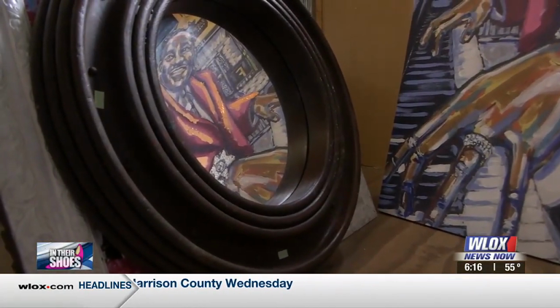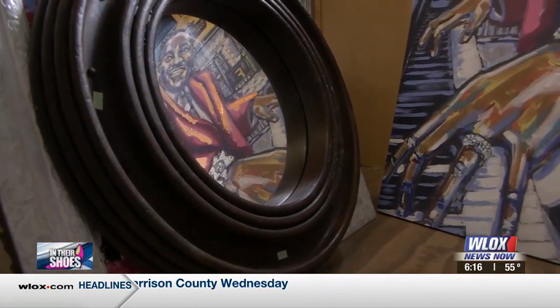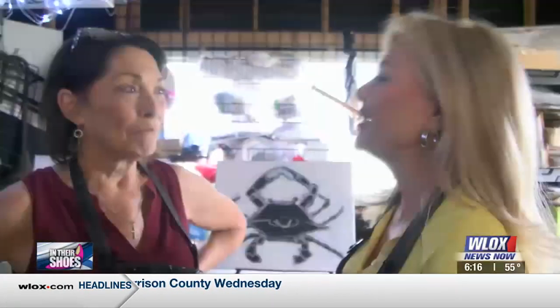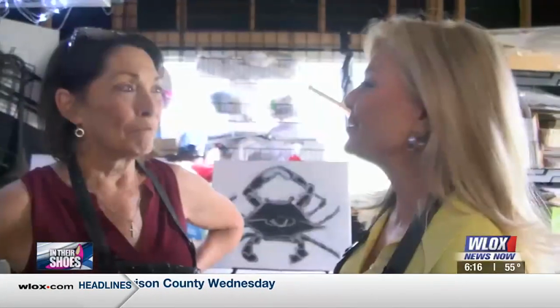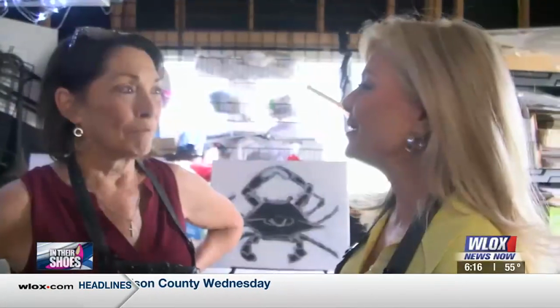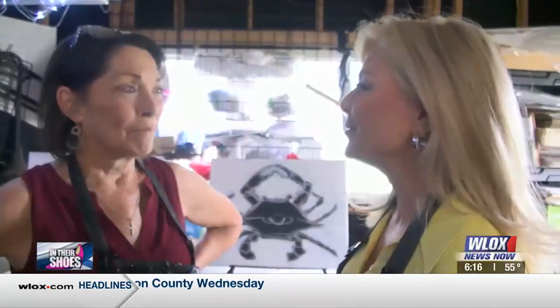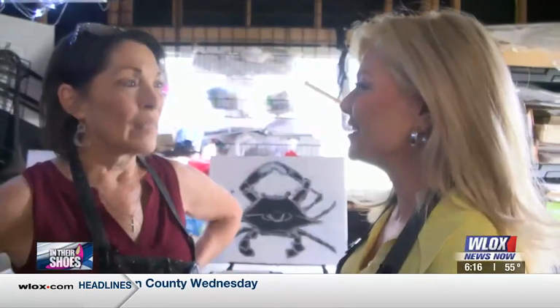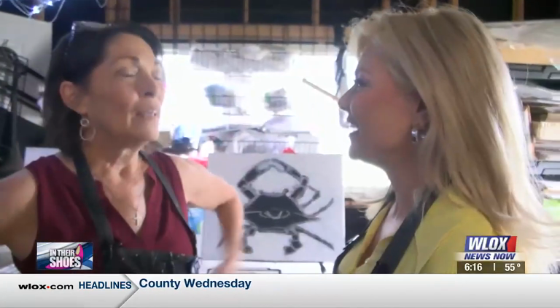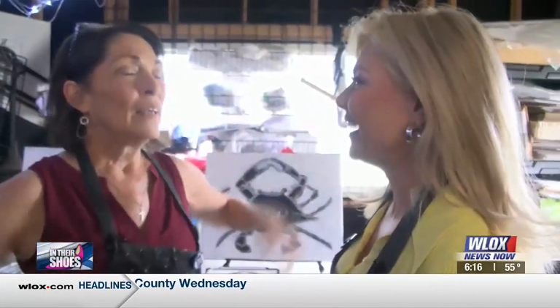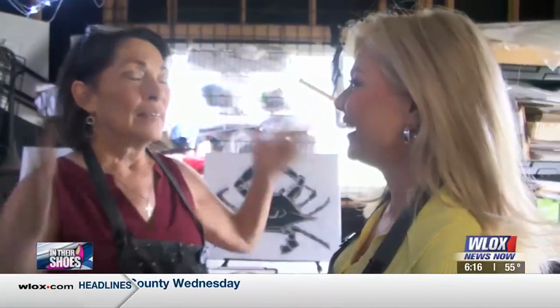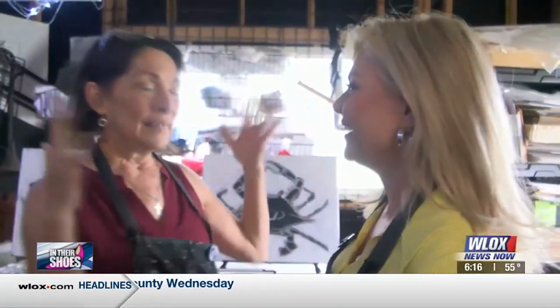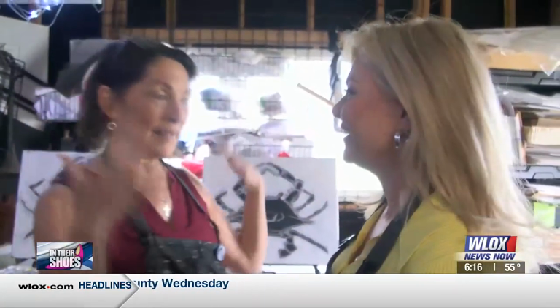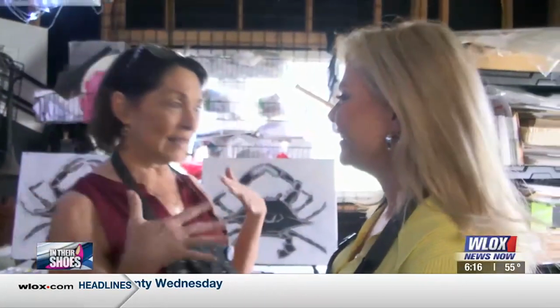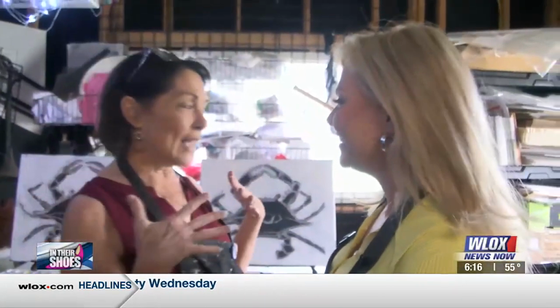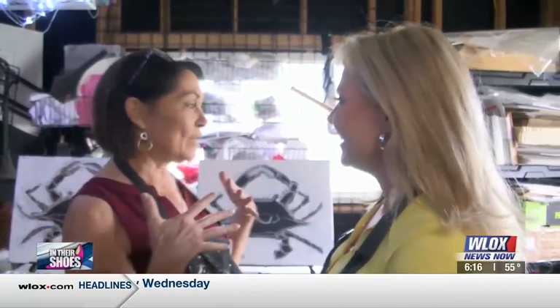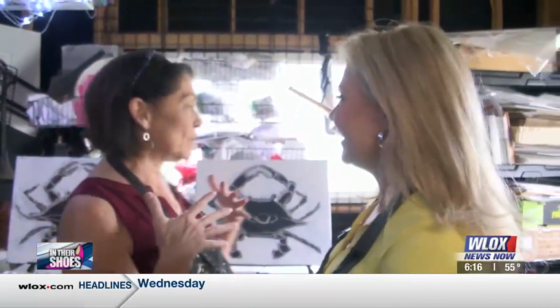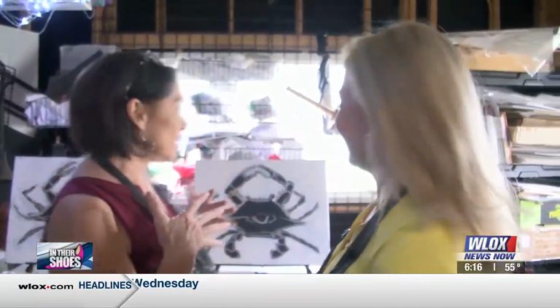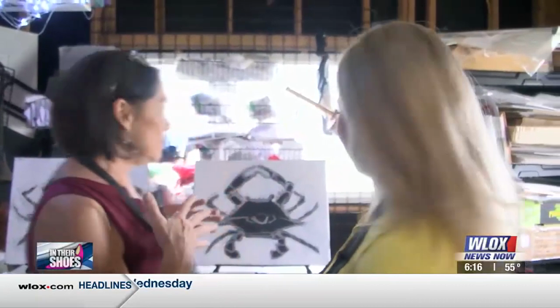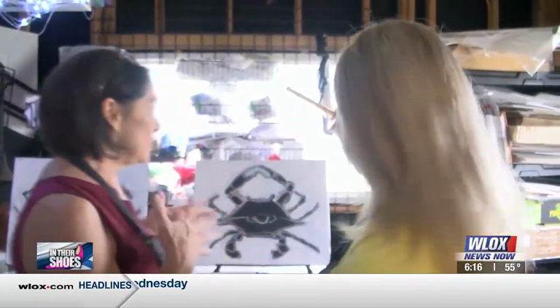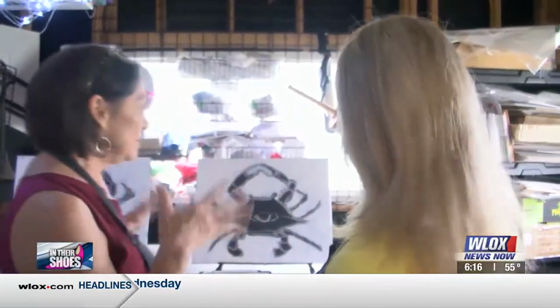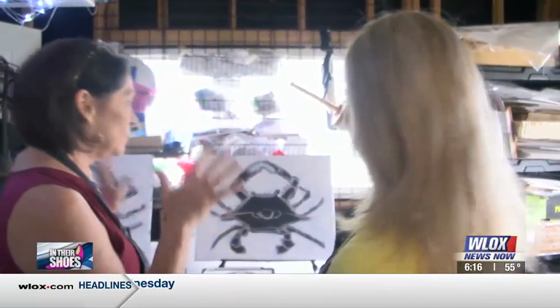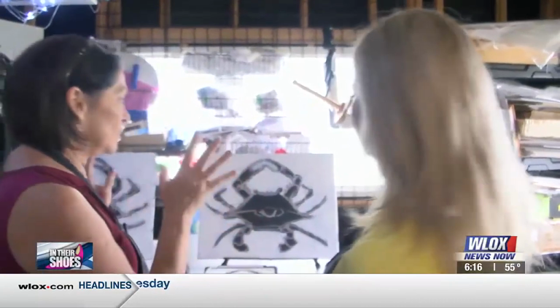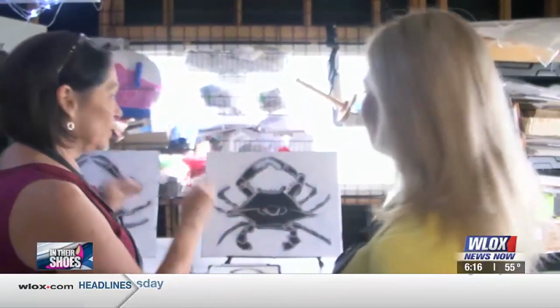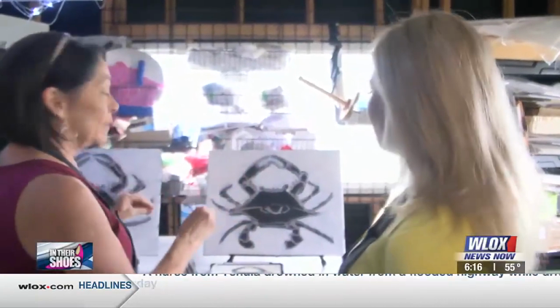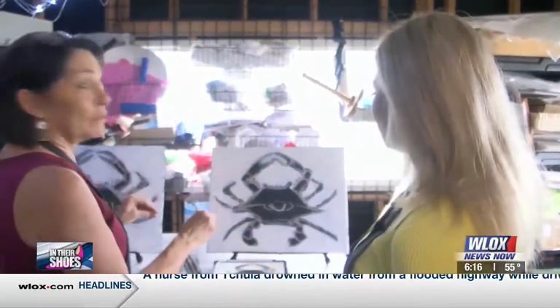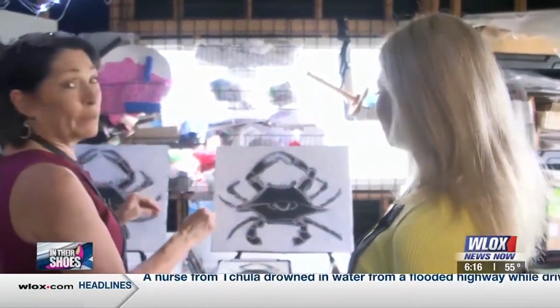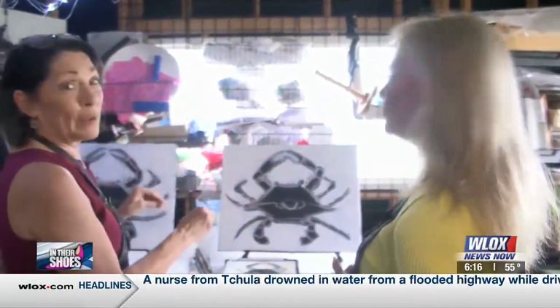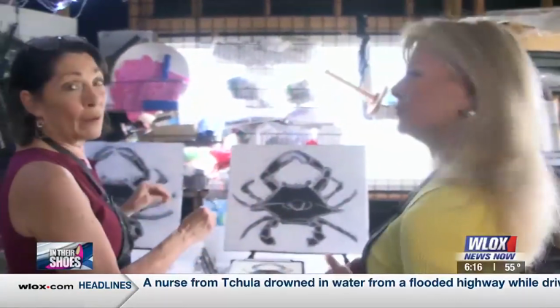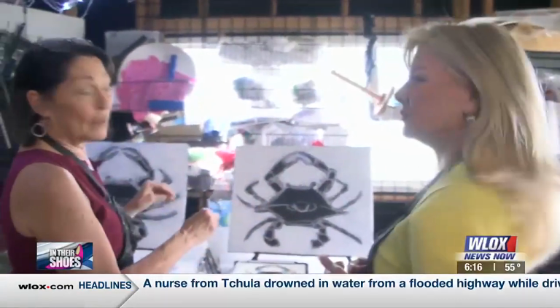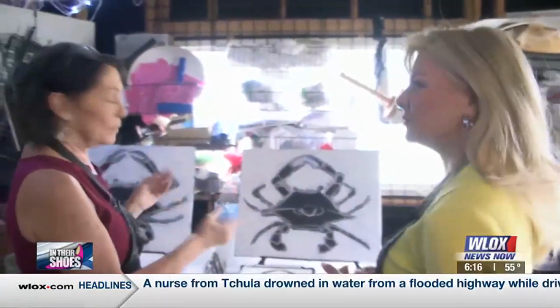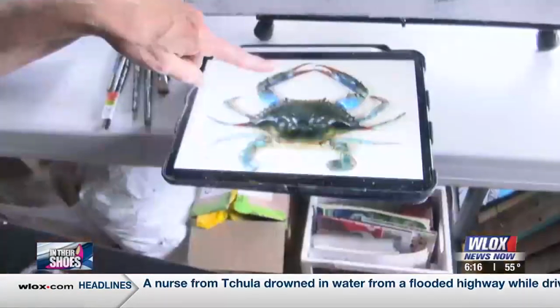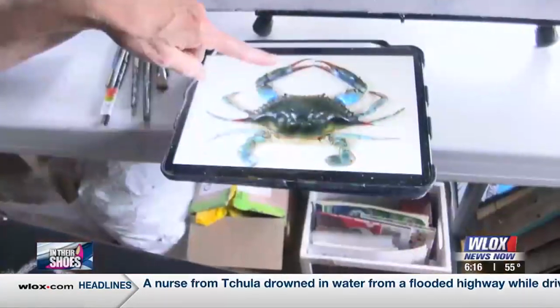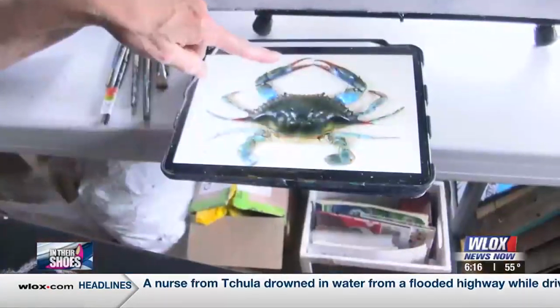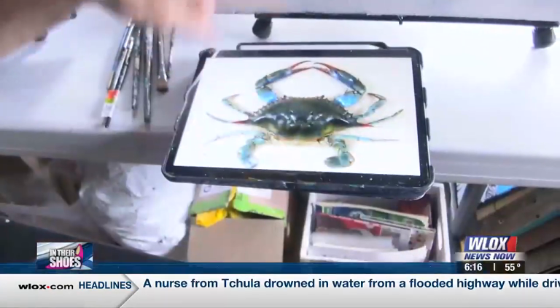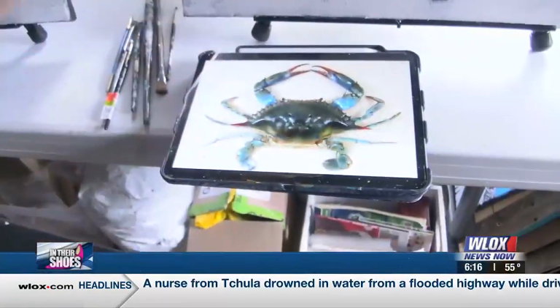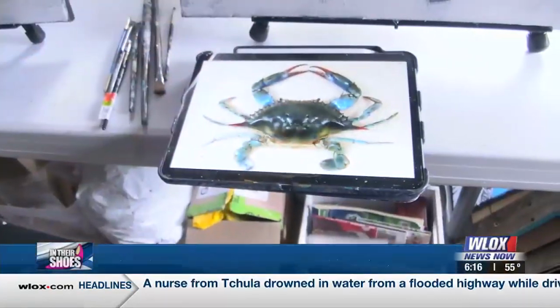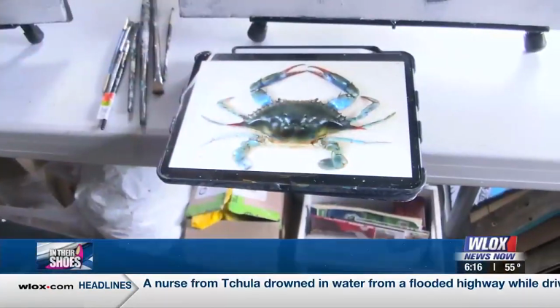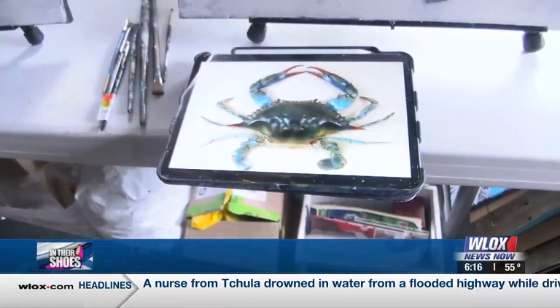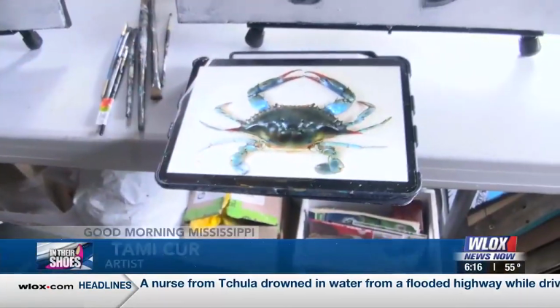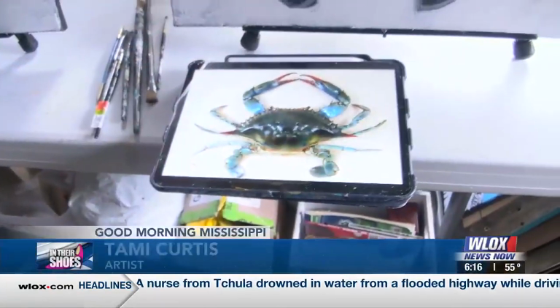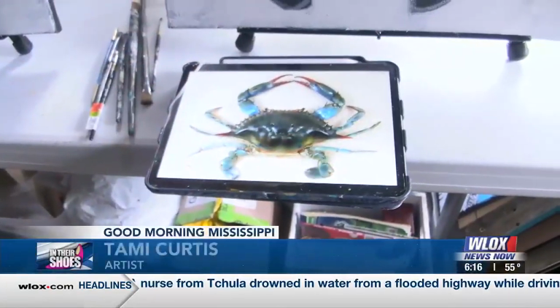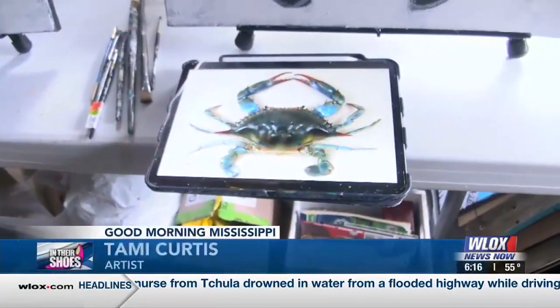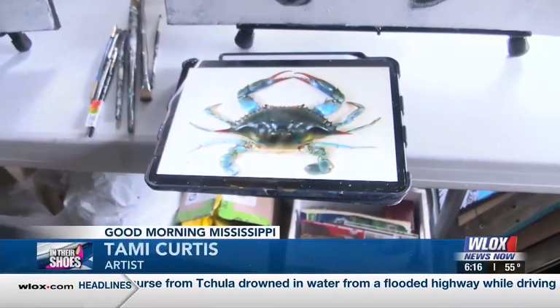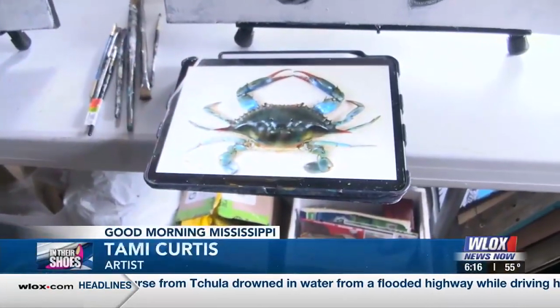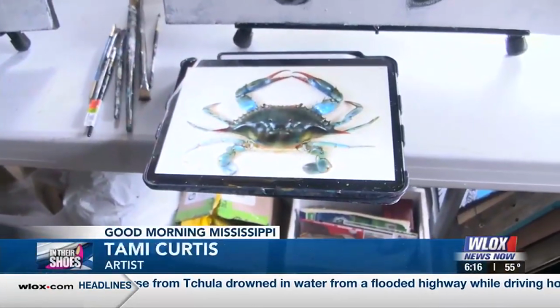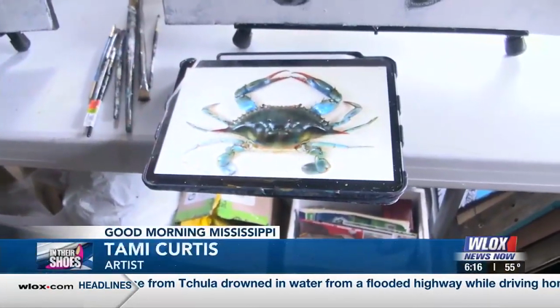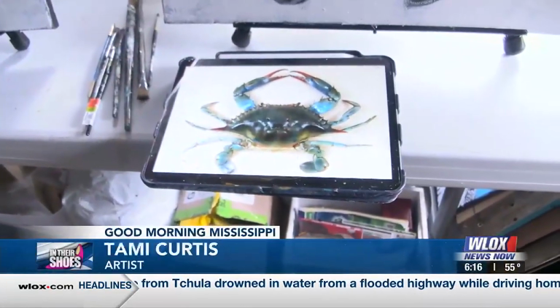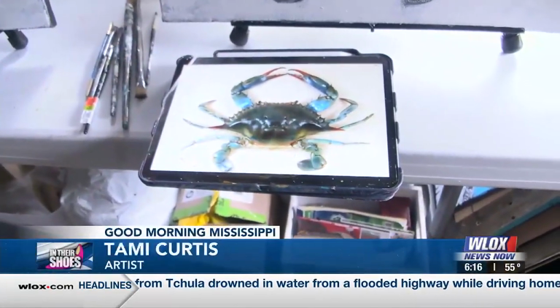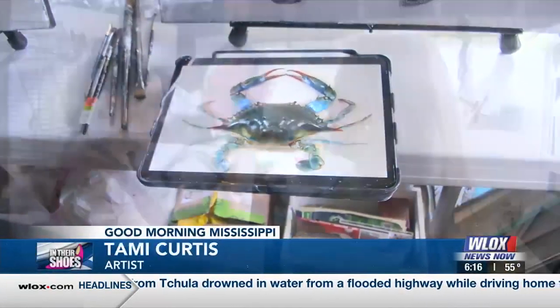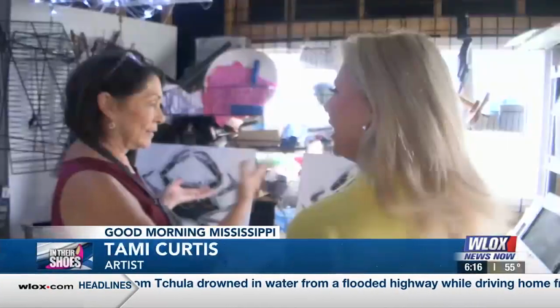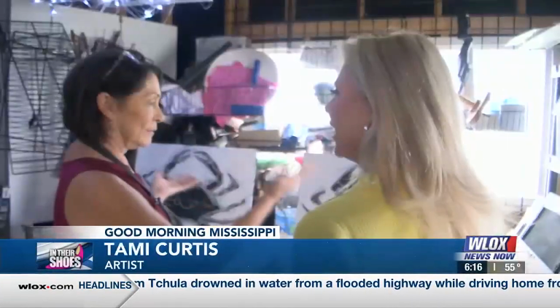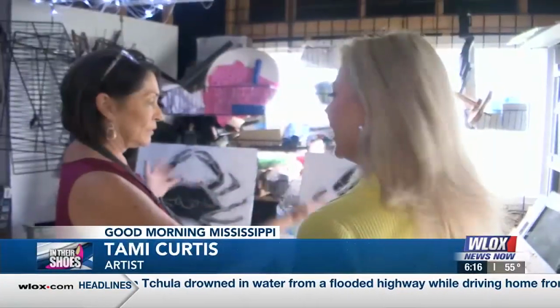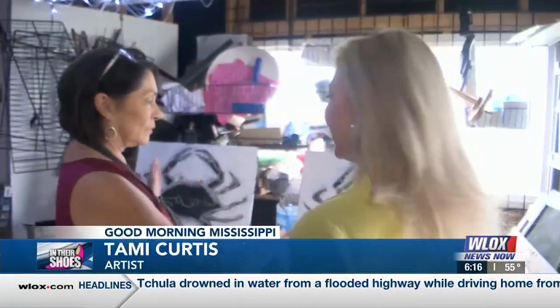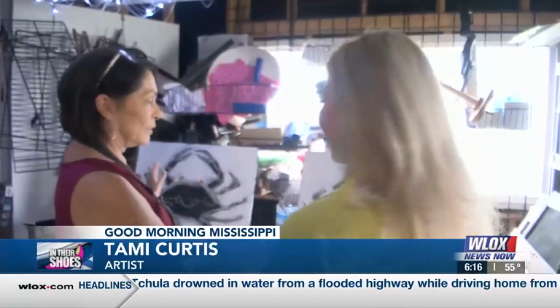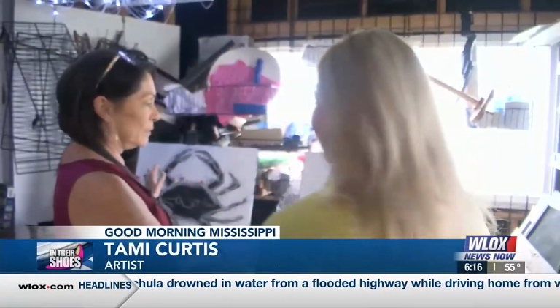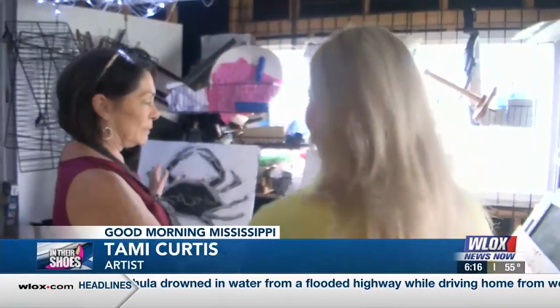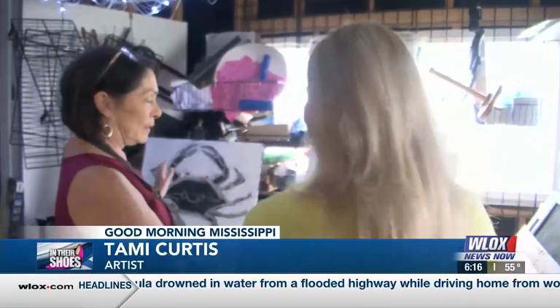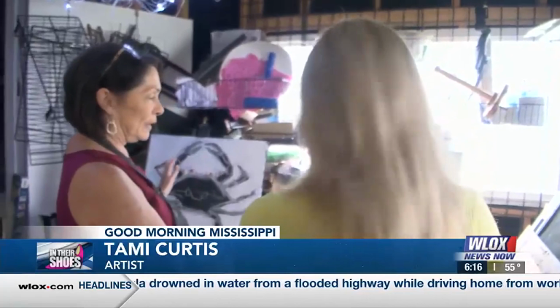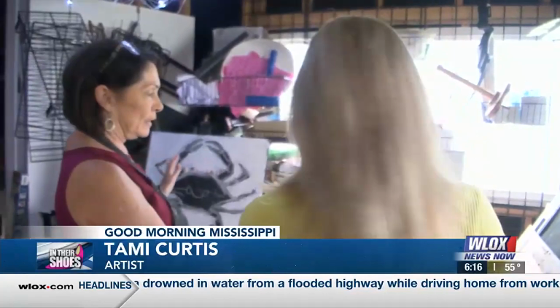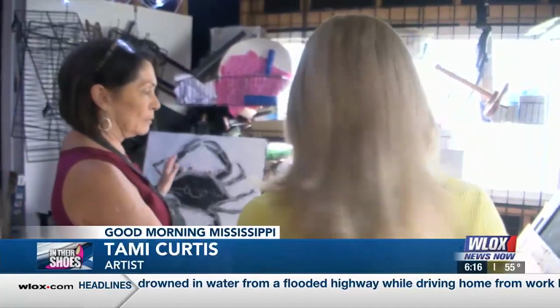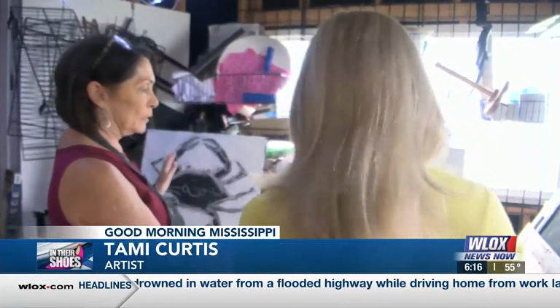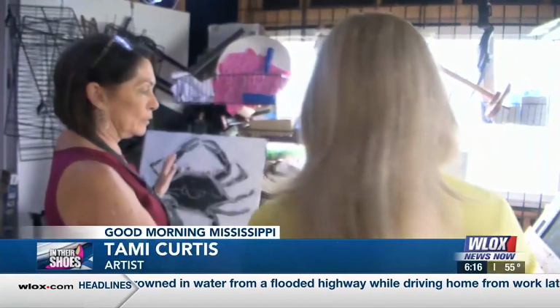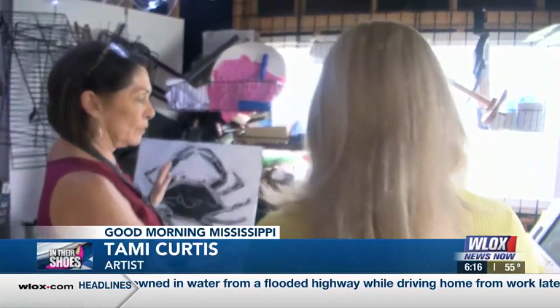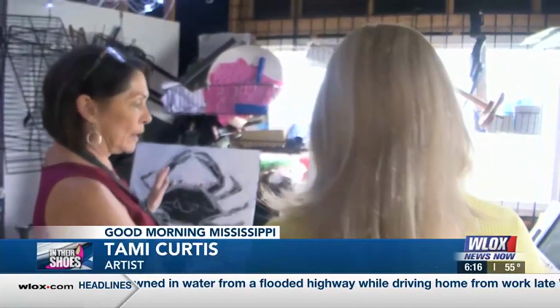So what are we going to be doing today? We all love blue crabs — we're from here, we eat them and we love to look at them. So we're going to be painting a blue crab.